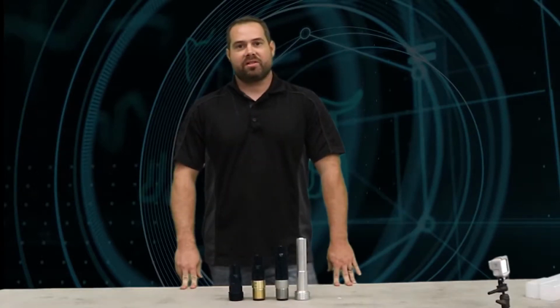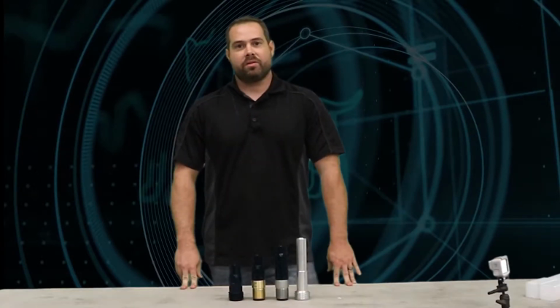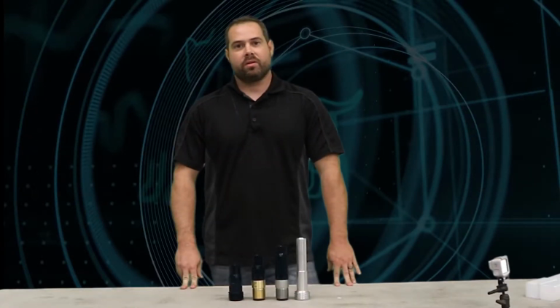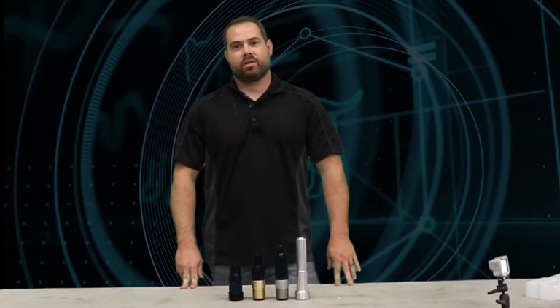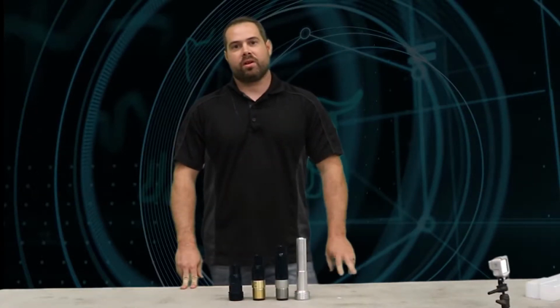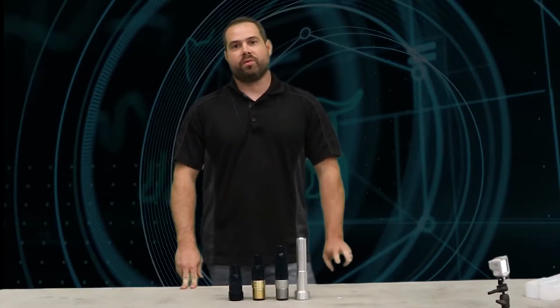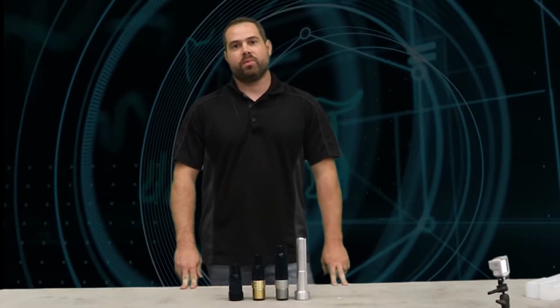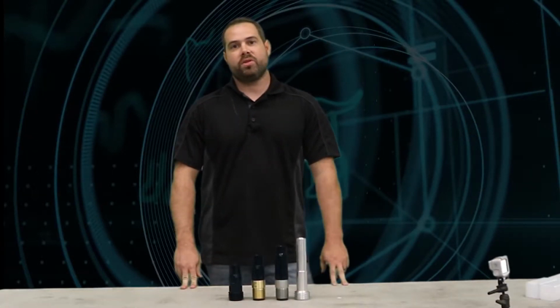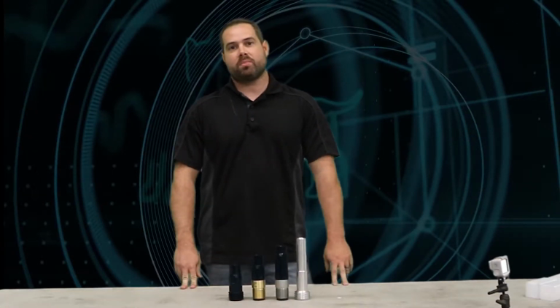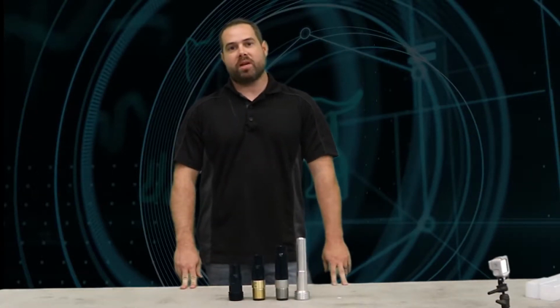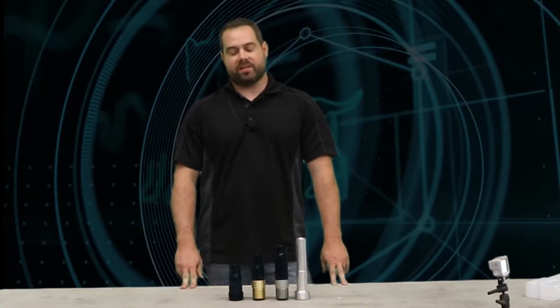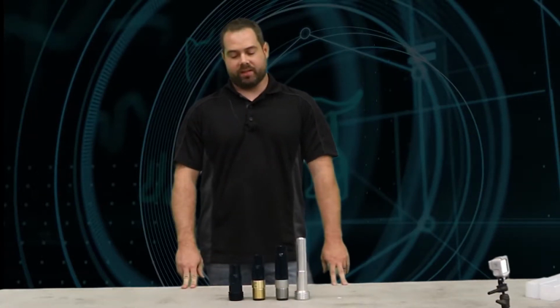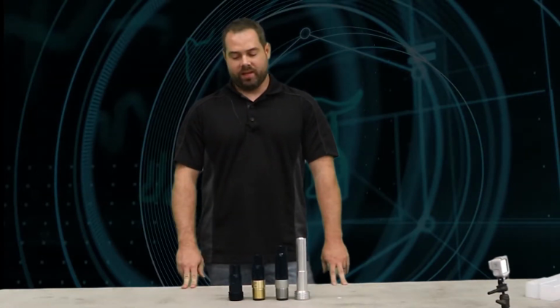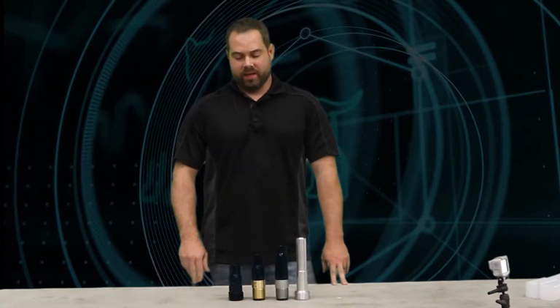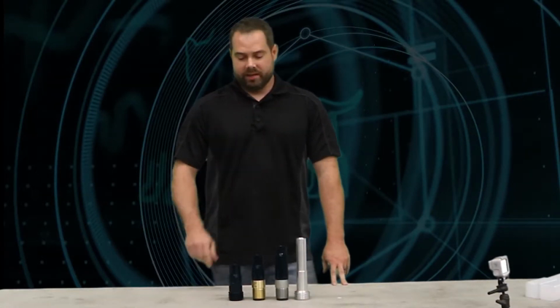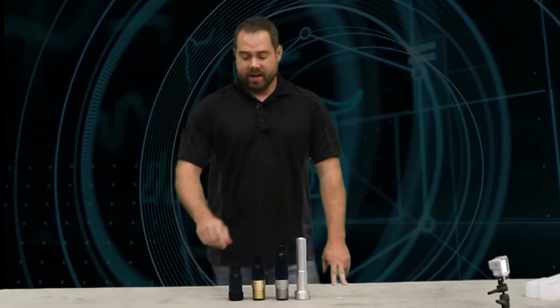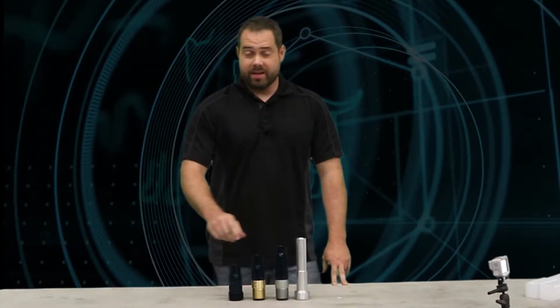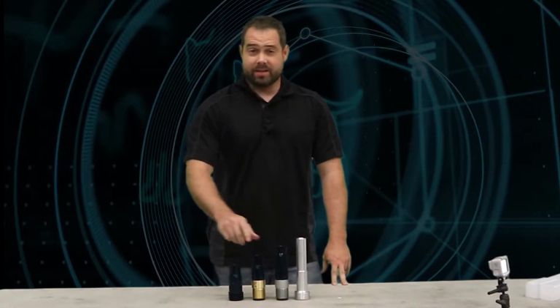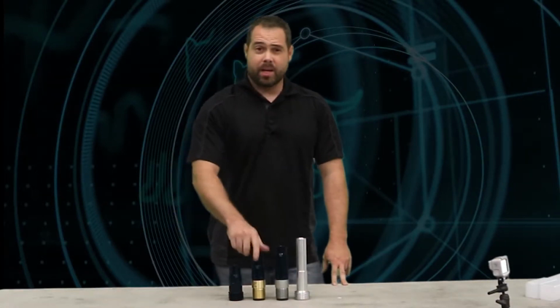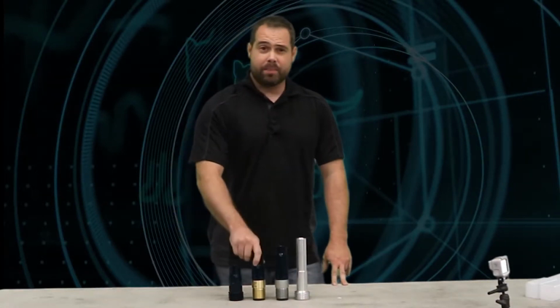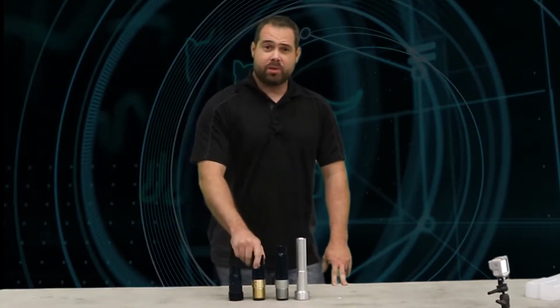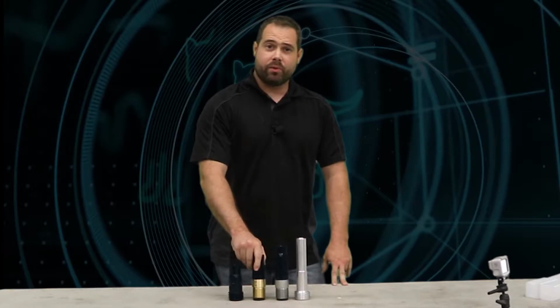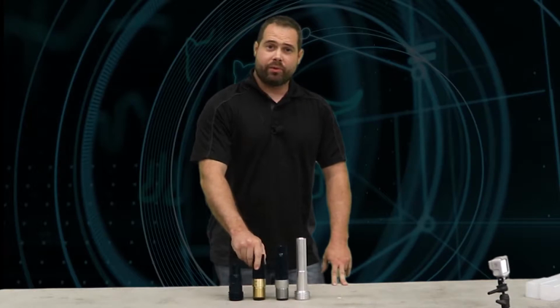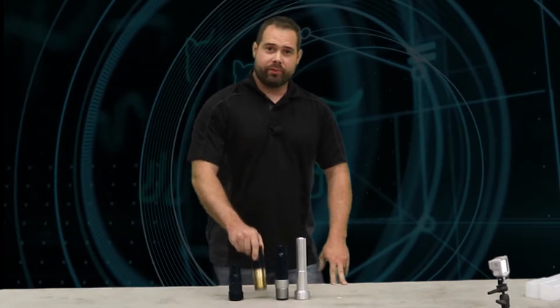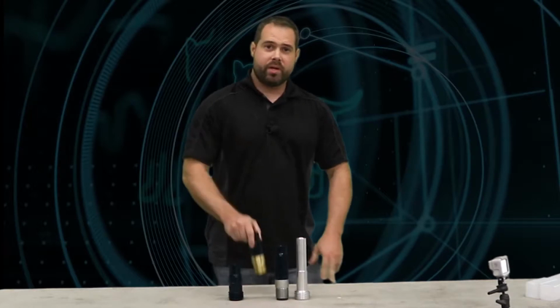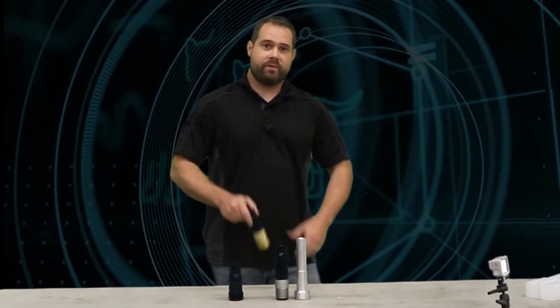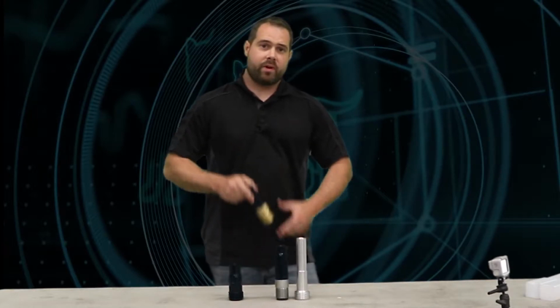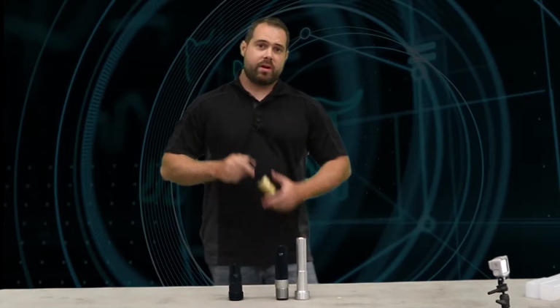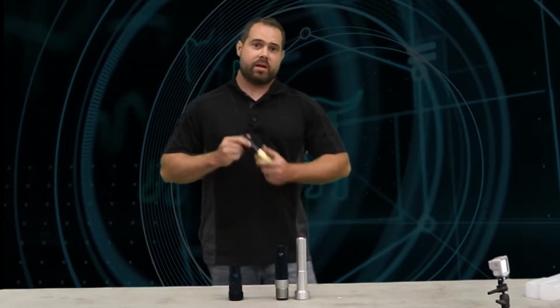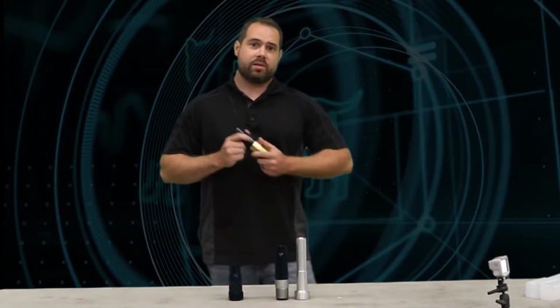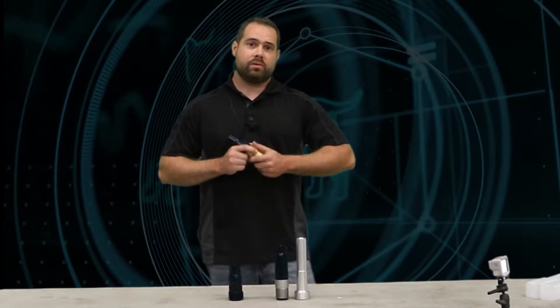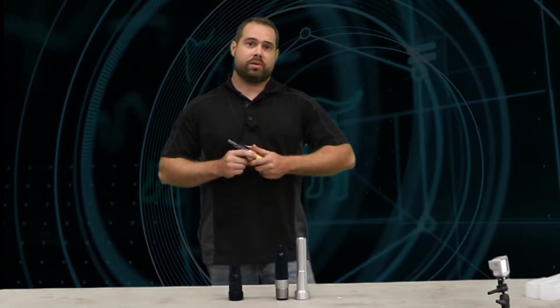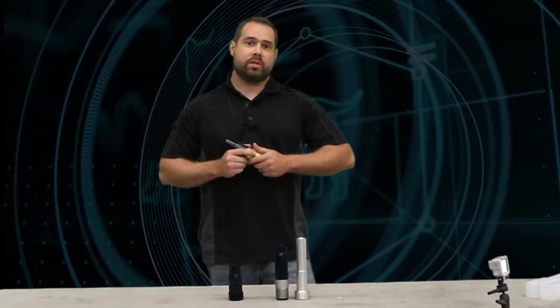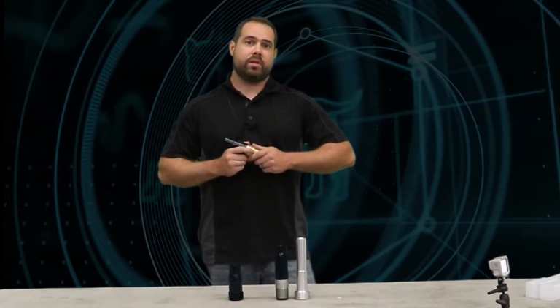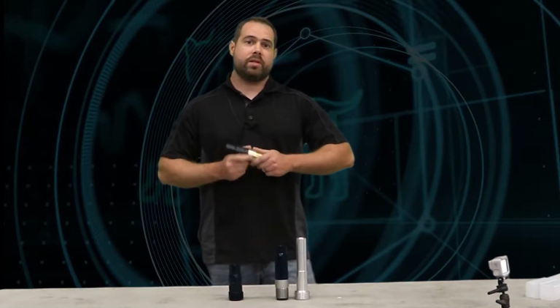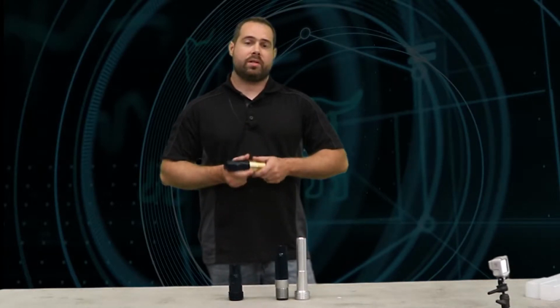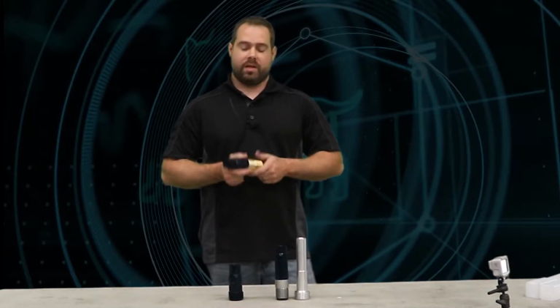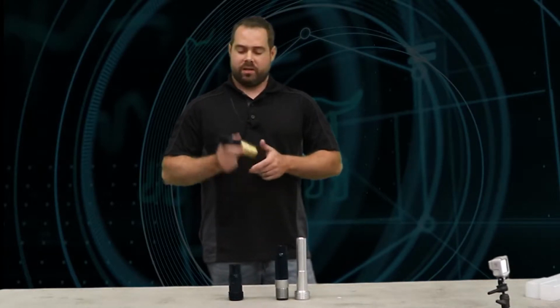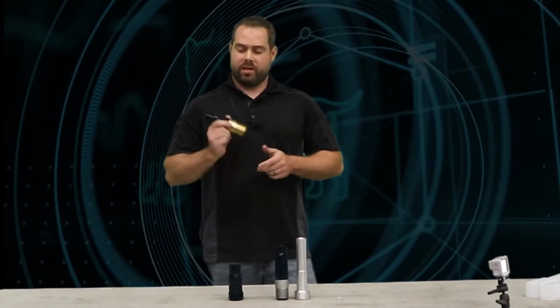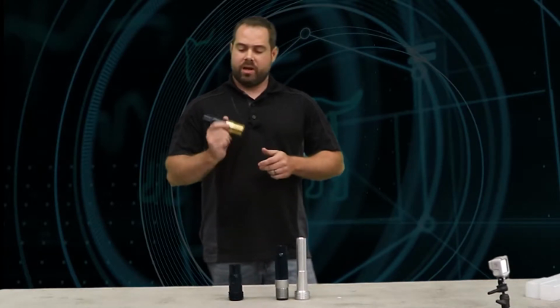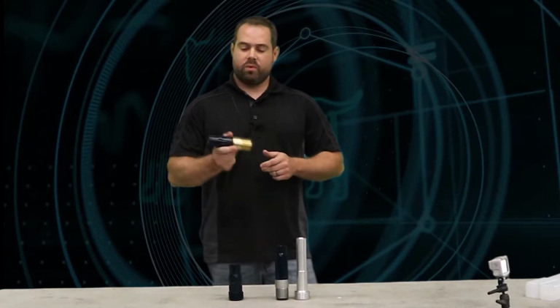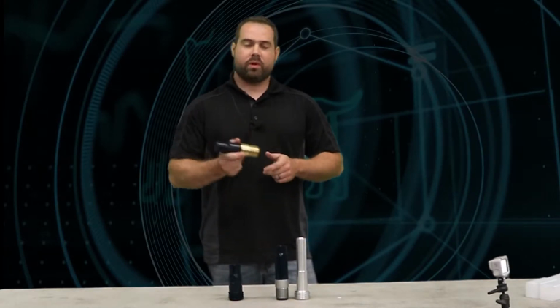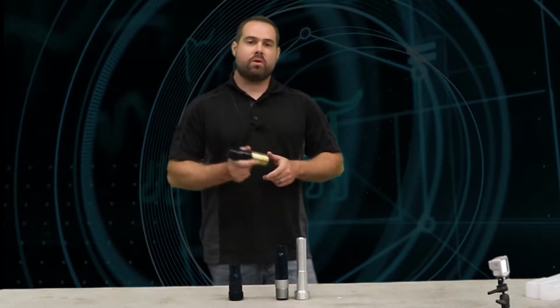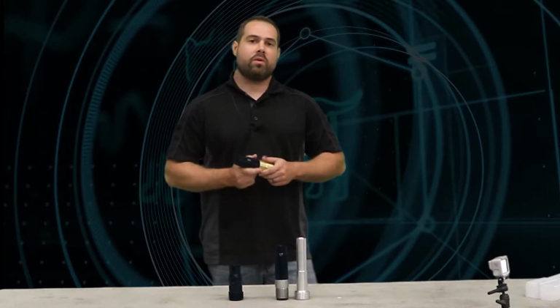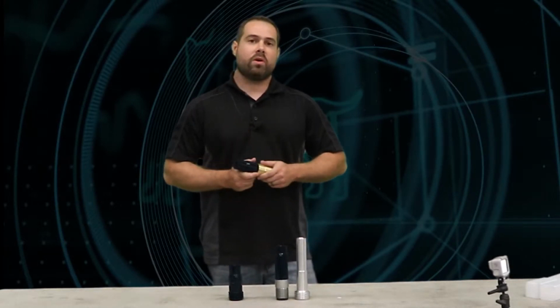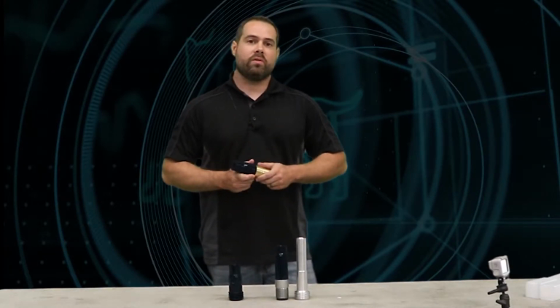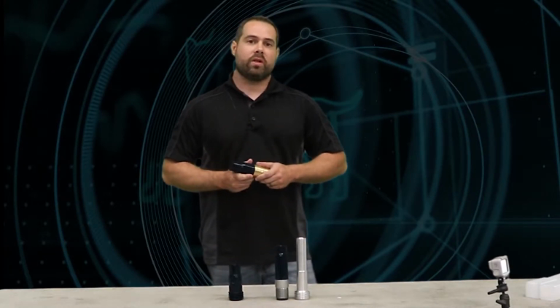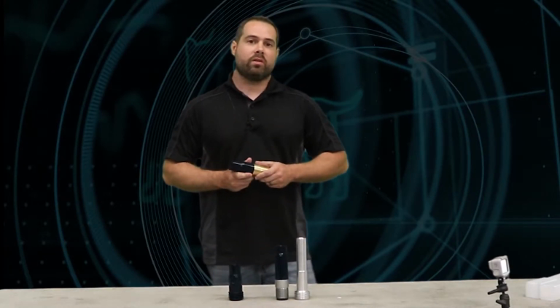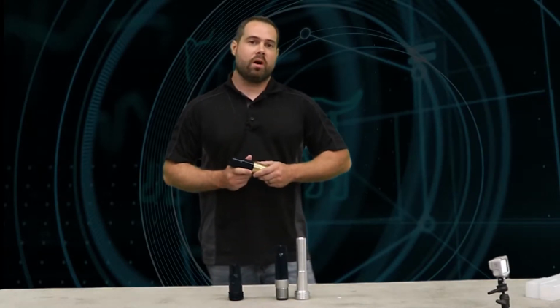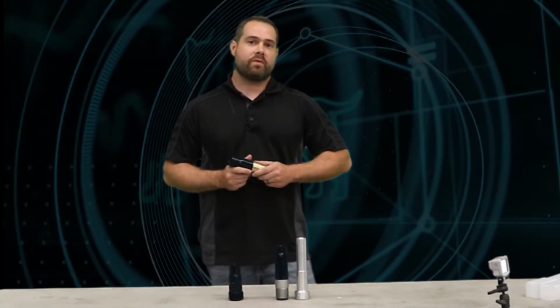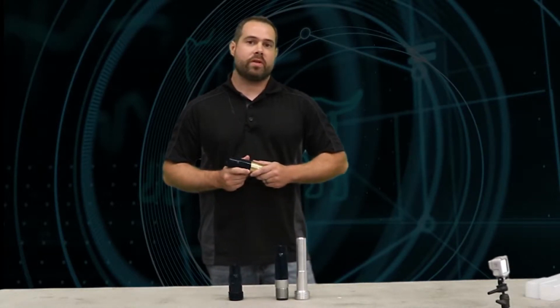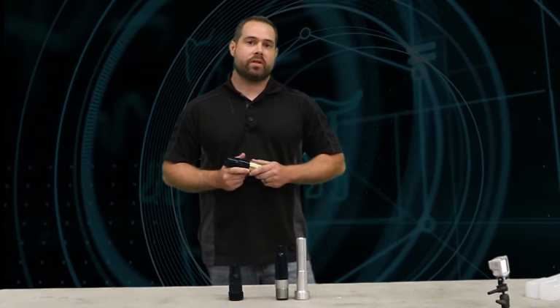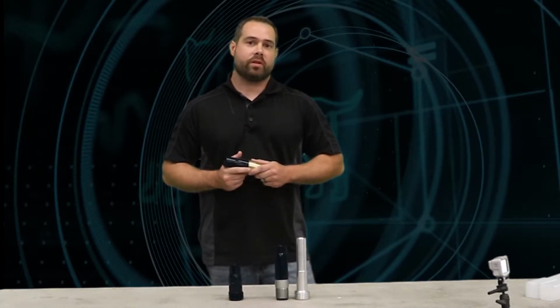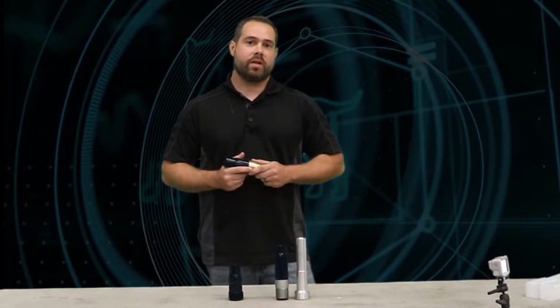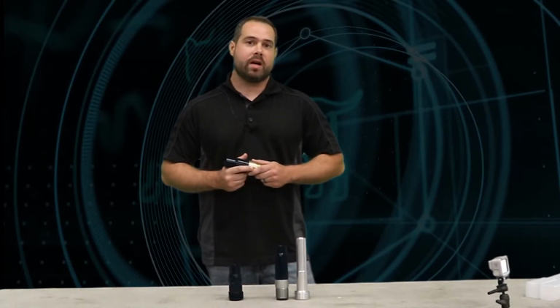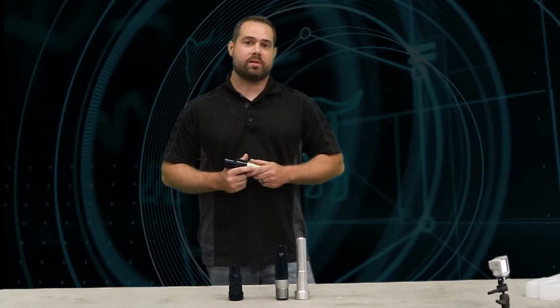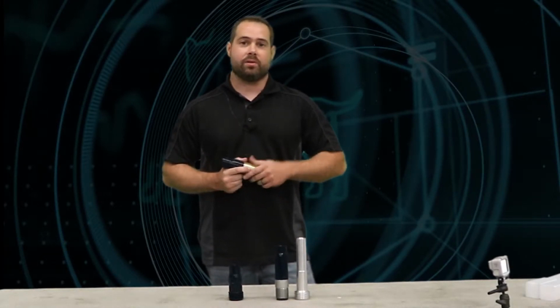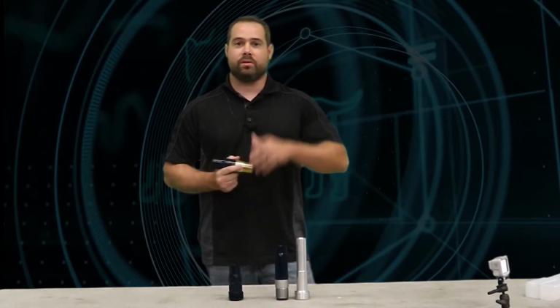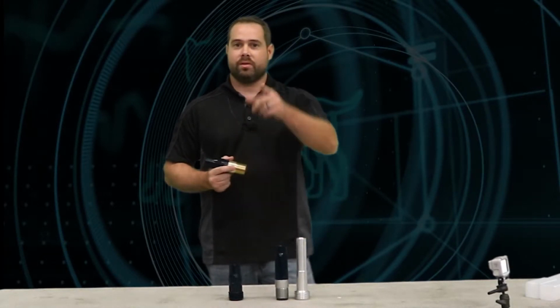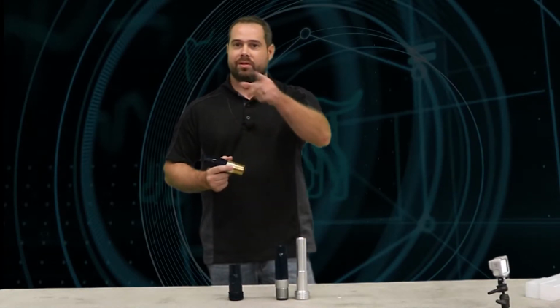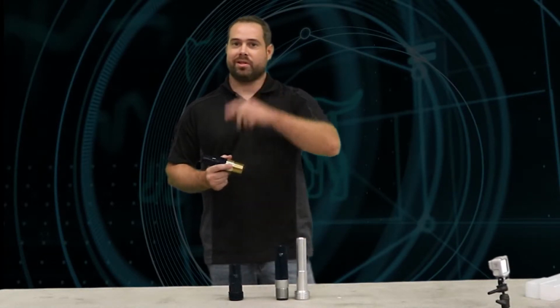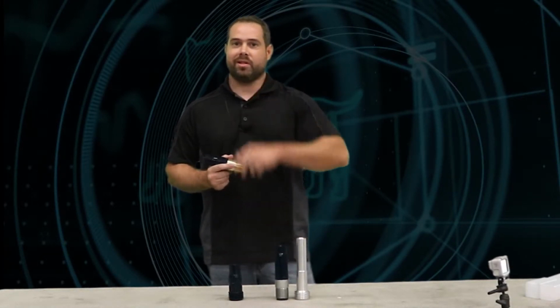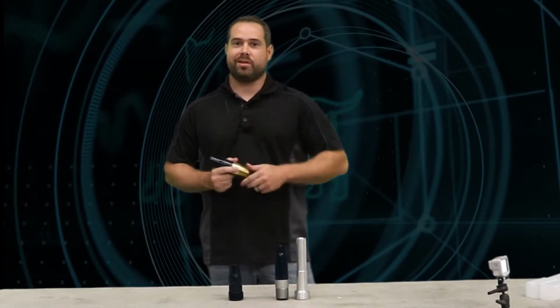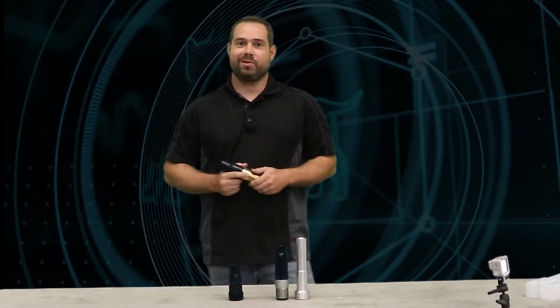Hey Blasters, Sean from Blue Dog Blasting. Today is episode three of our nozzle series. Today we're going over the Long Venturi nozzle. Stay tuned.